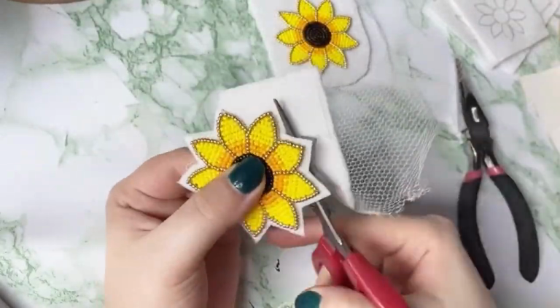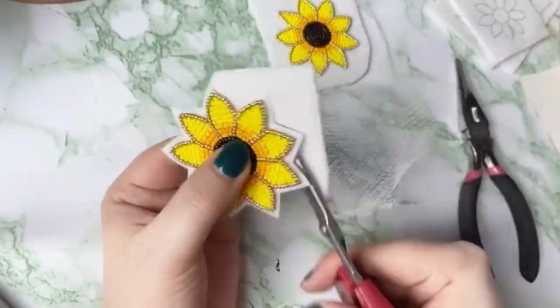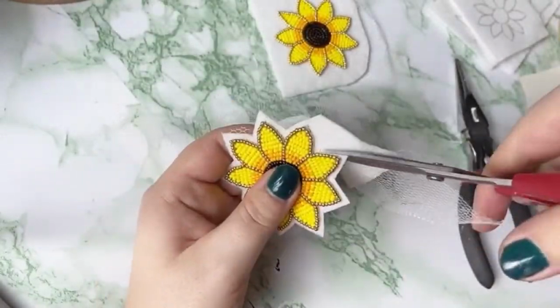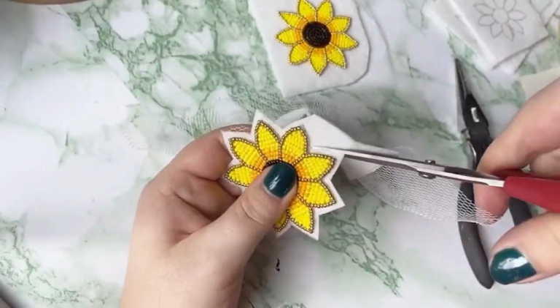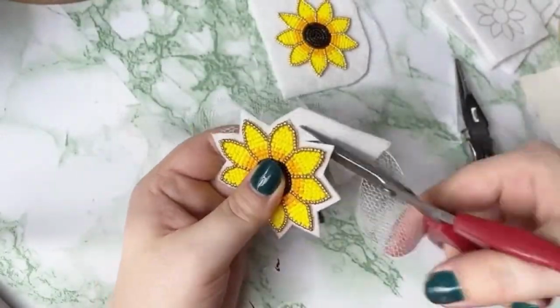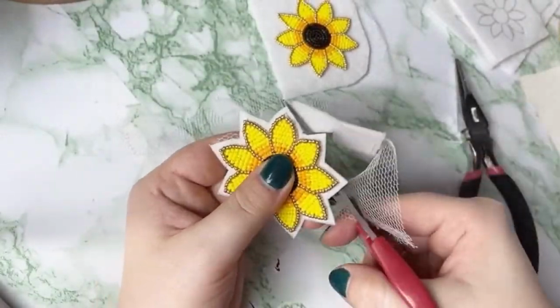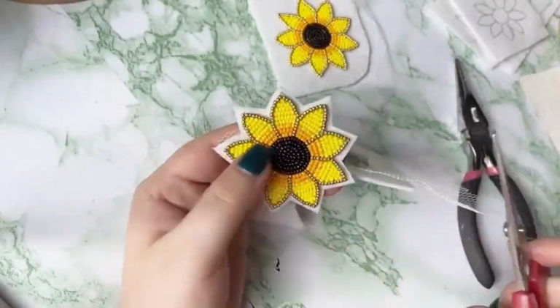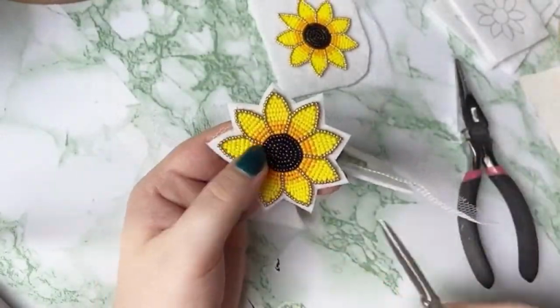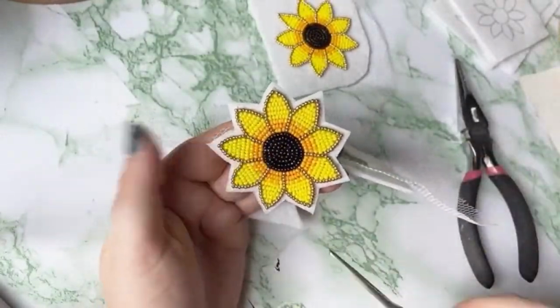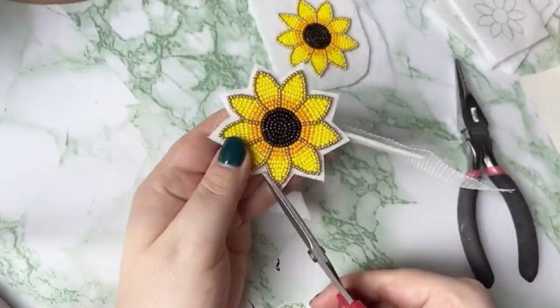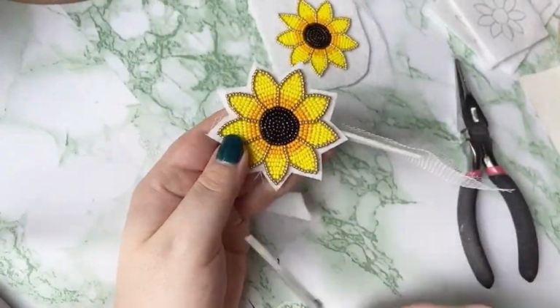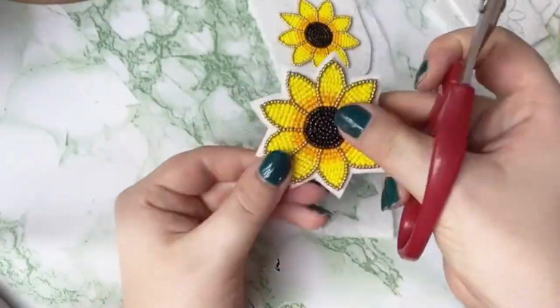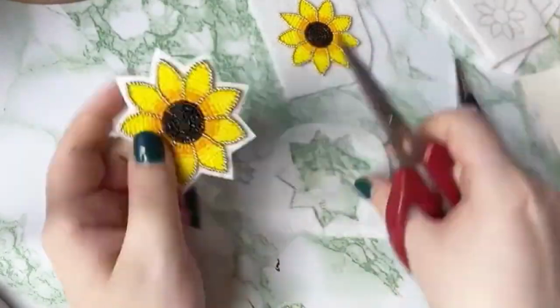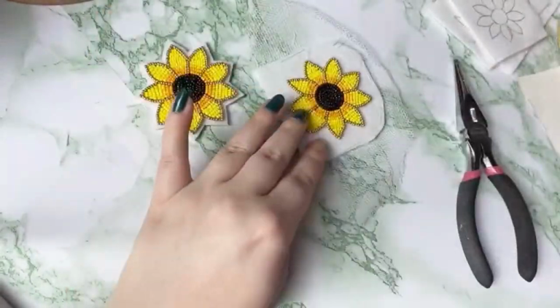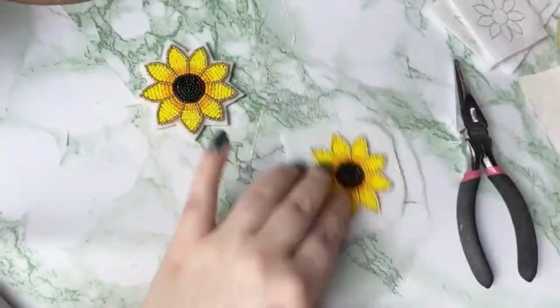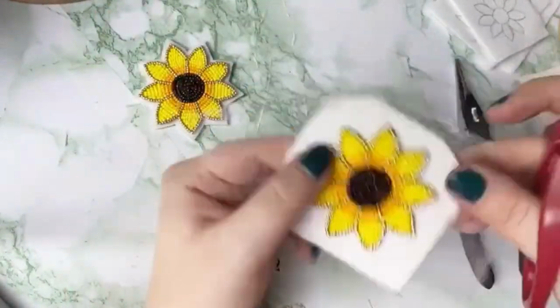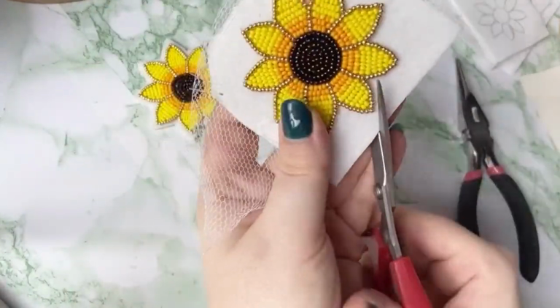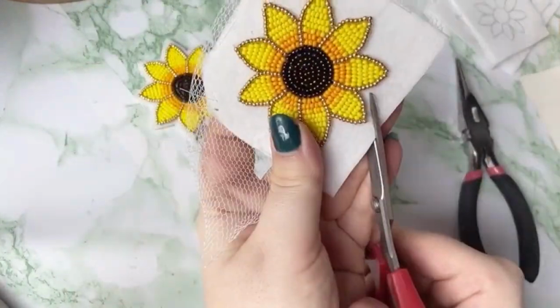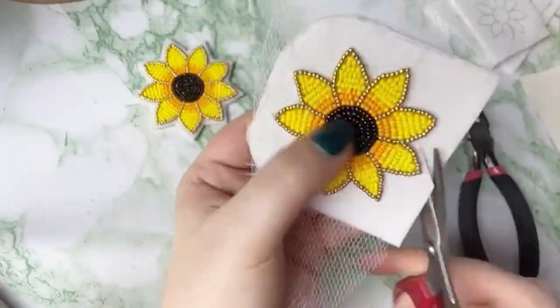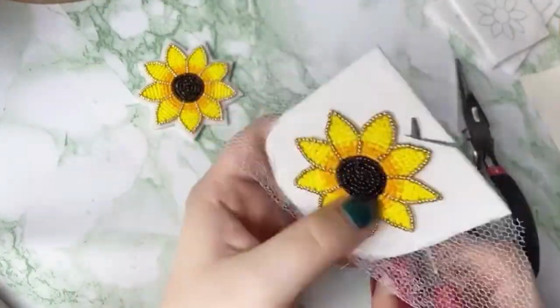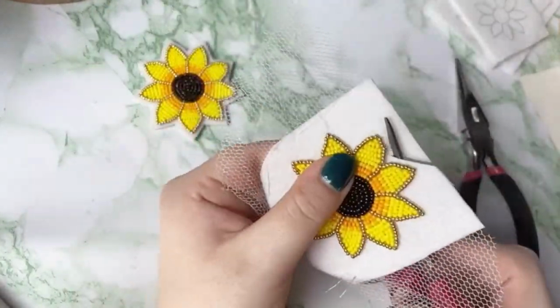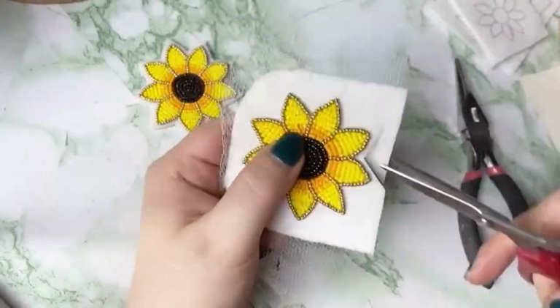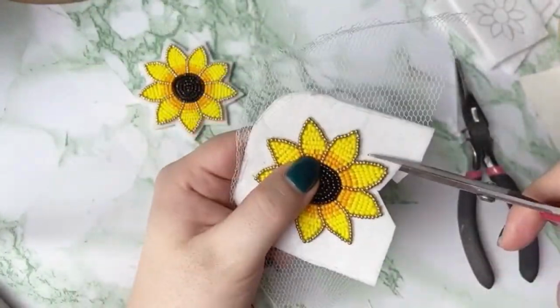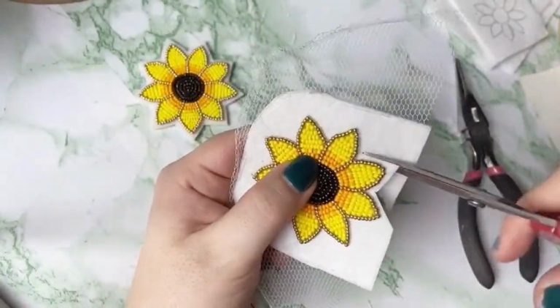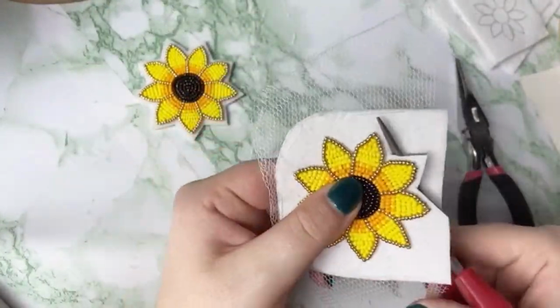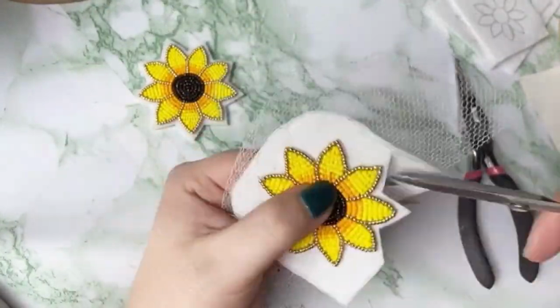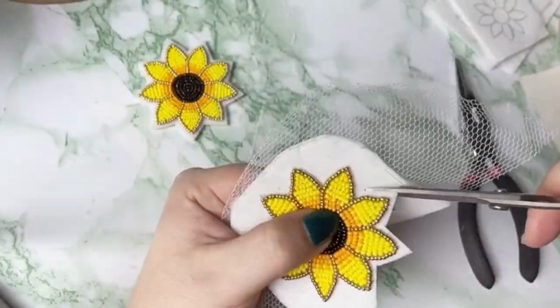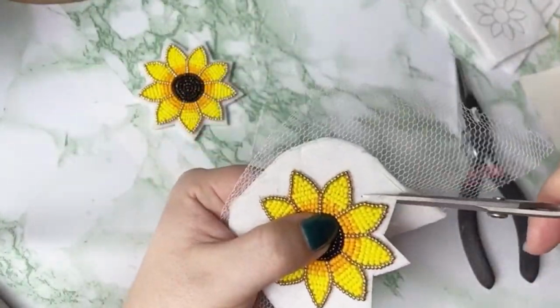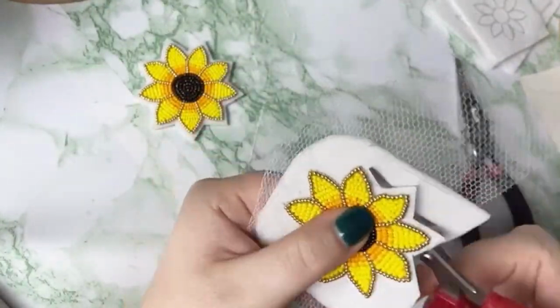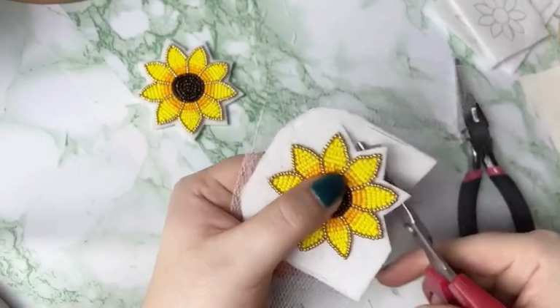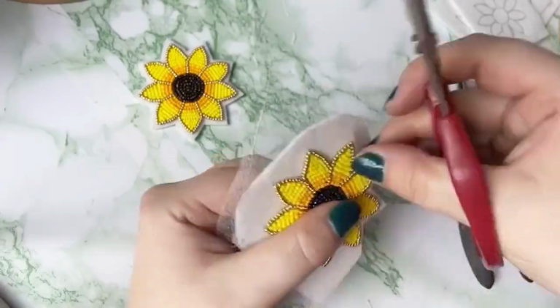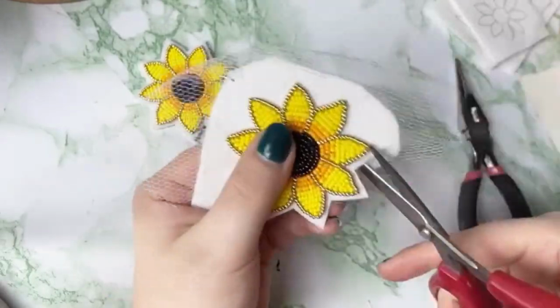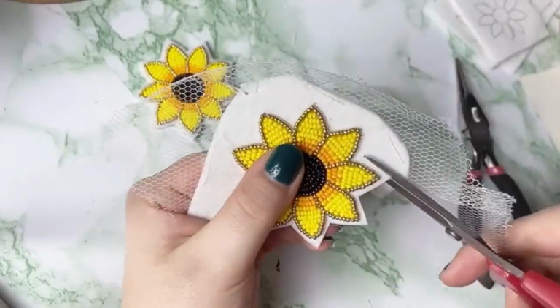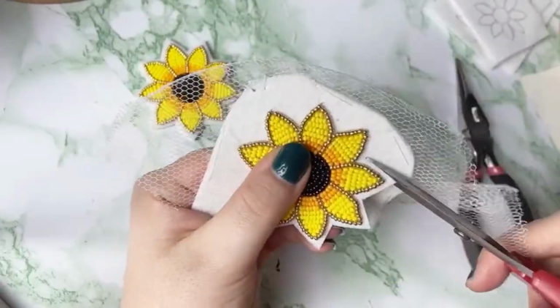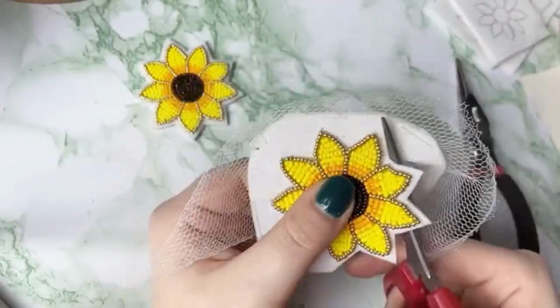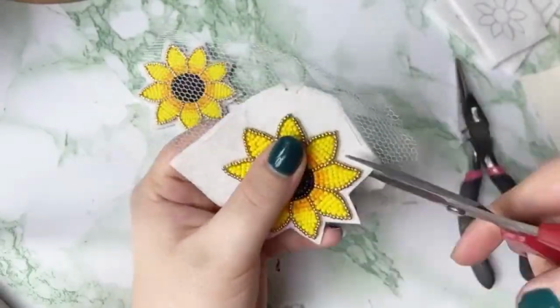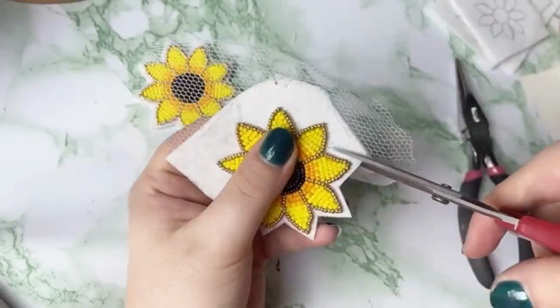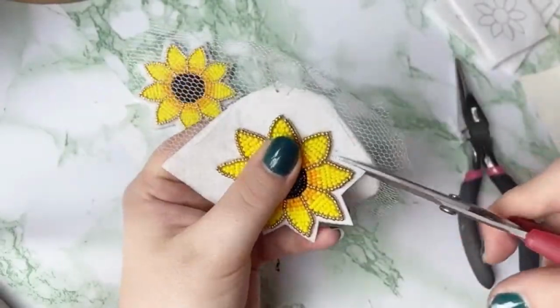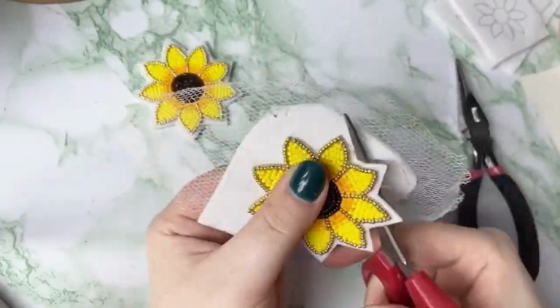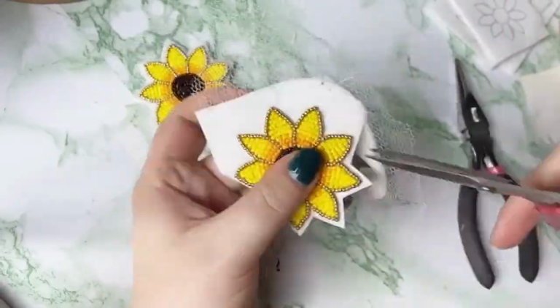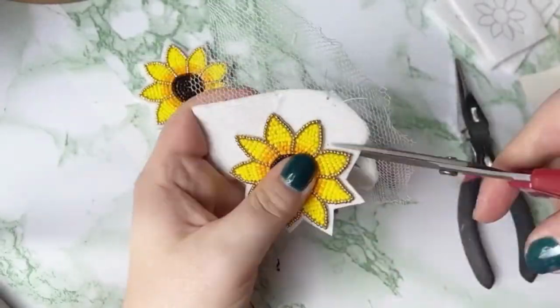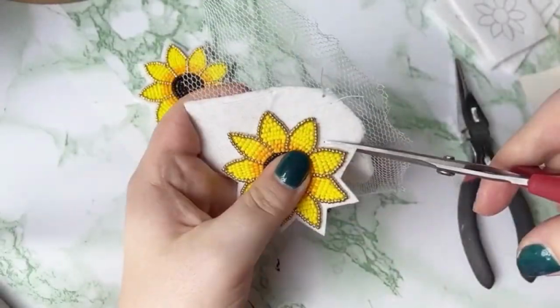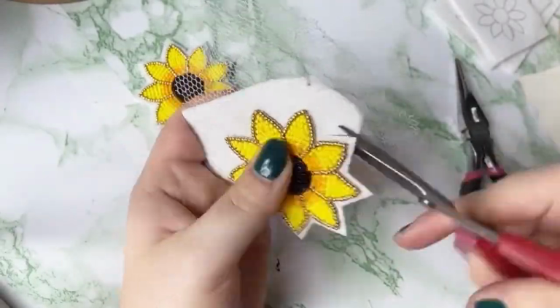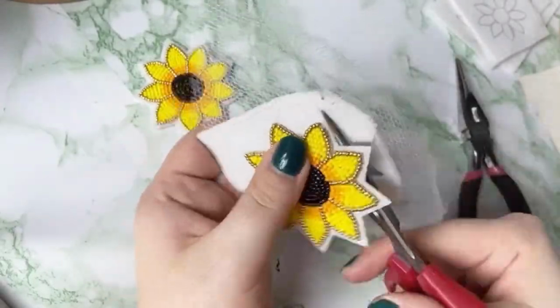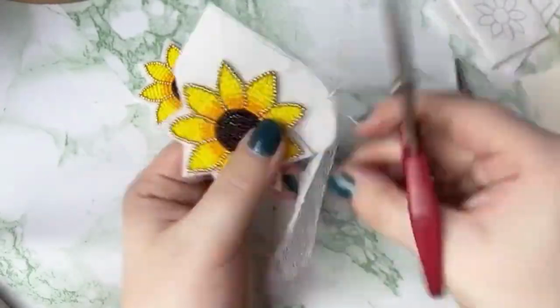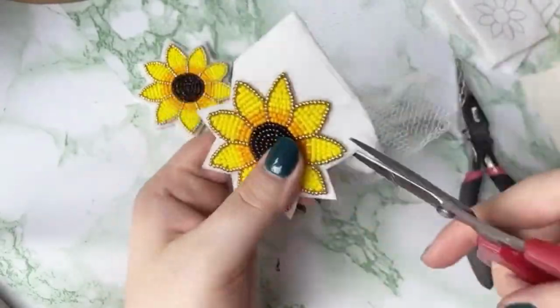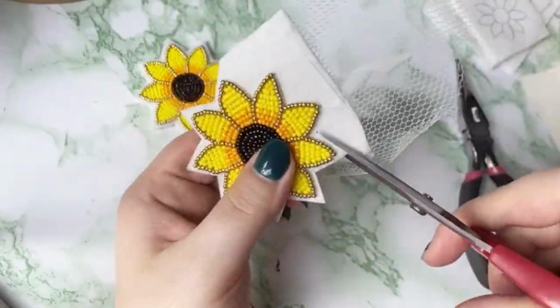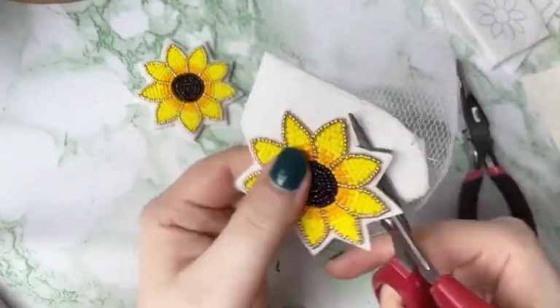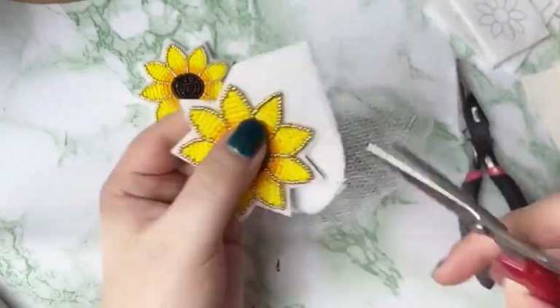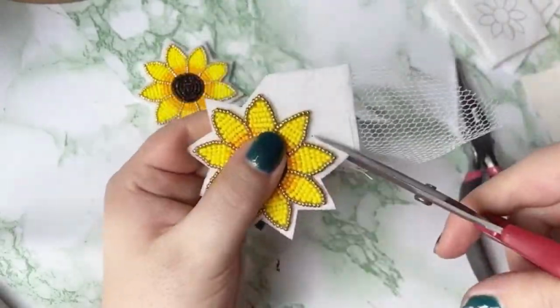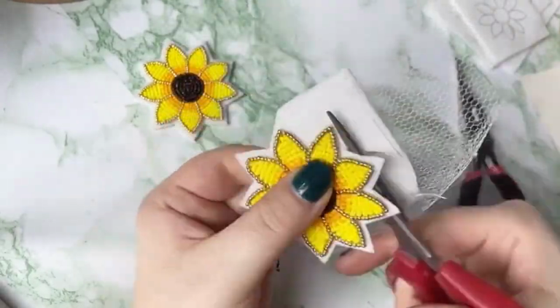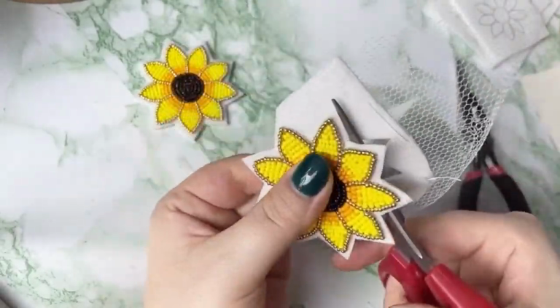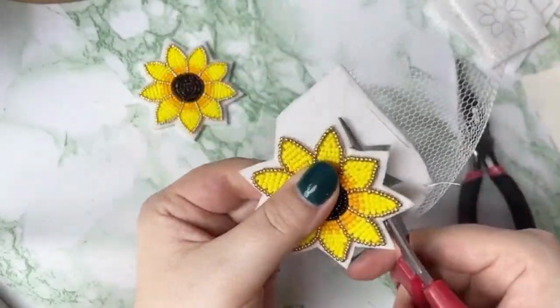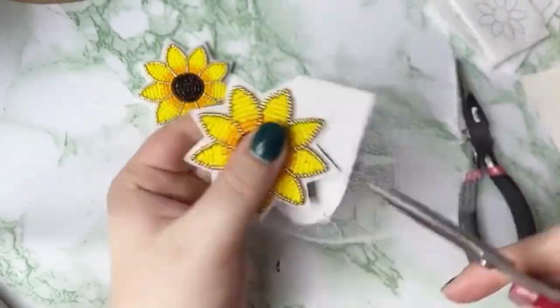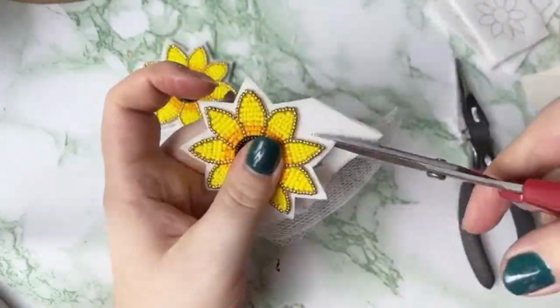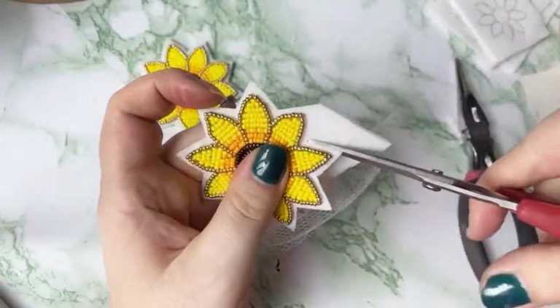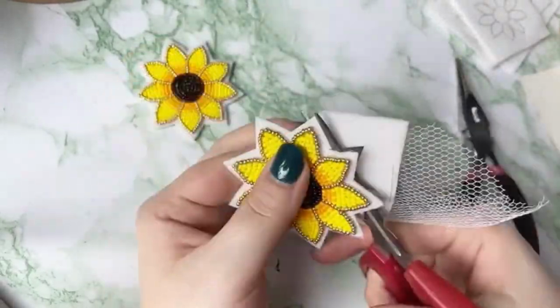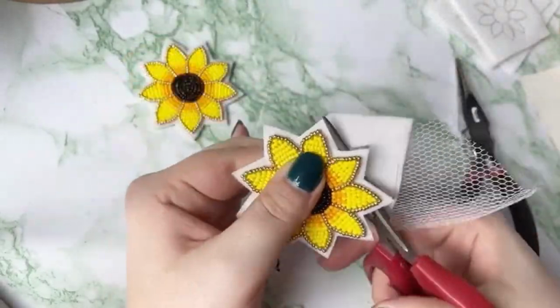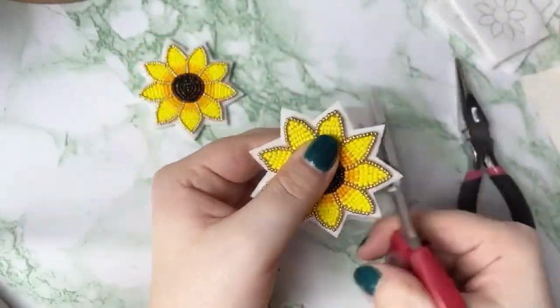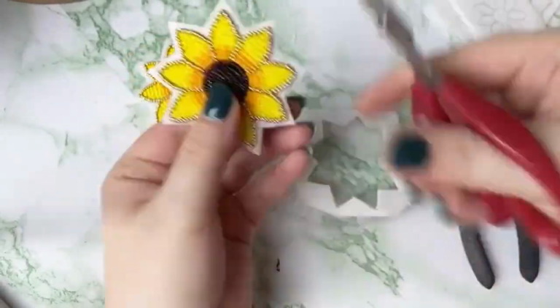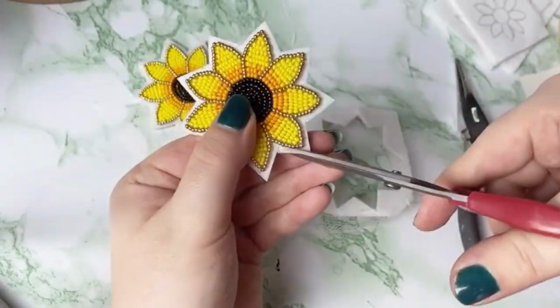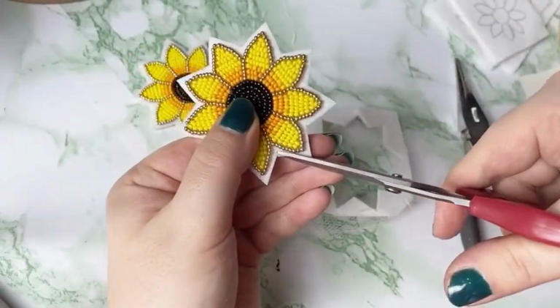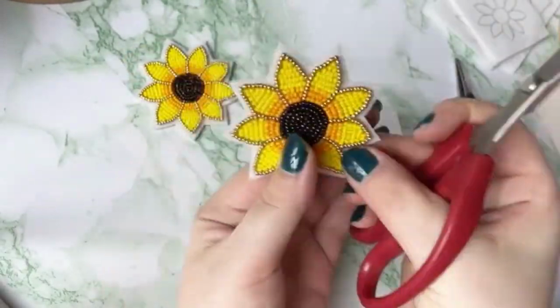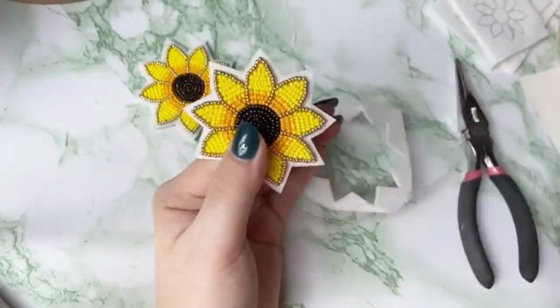First I'll prep the earrings as normal, get them all cut out, get out our backing, our fingernail posts, and some glue.